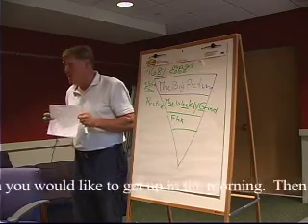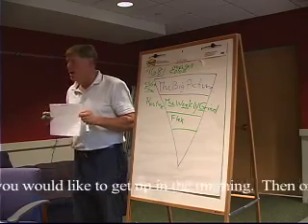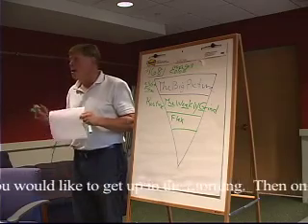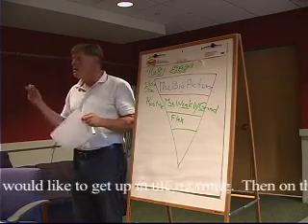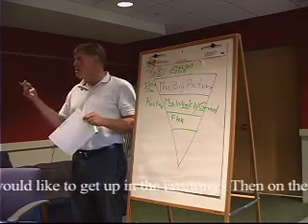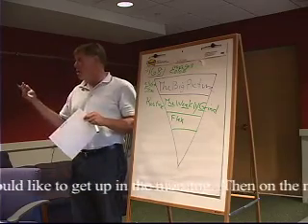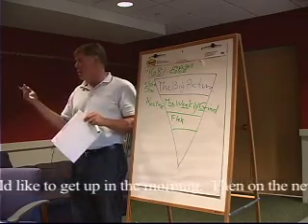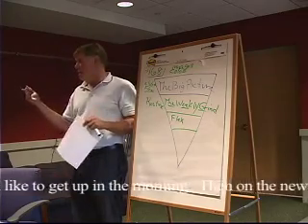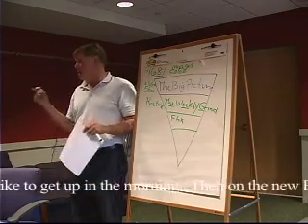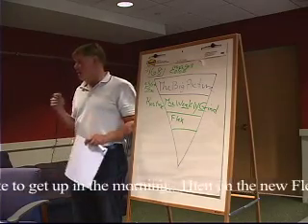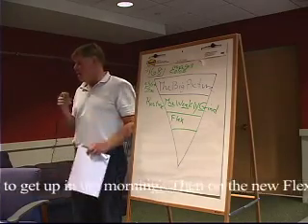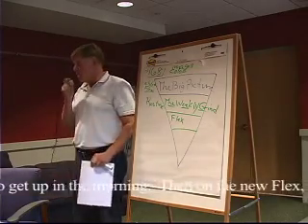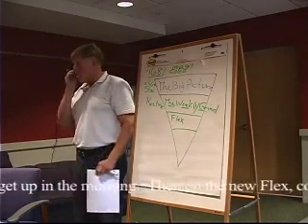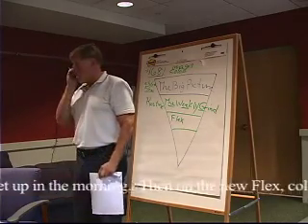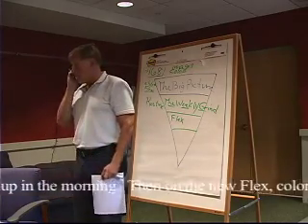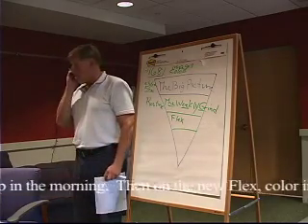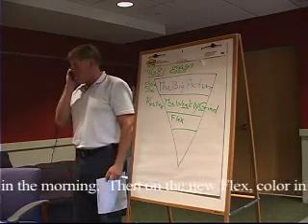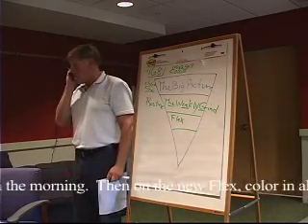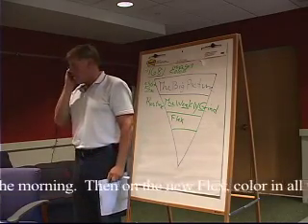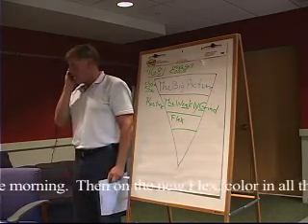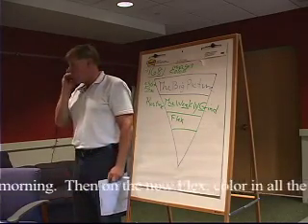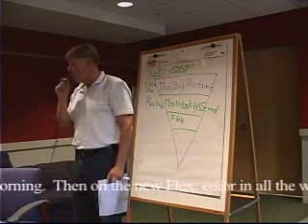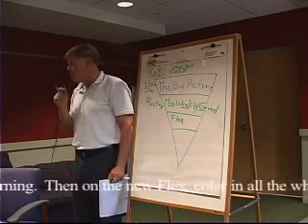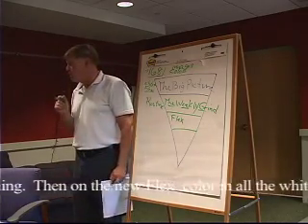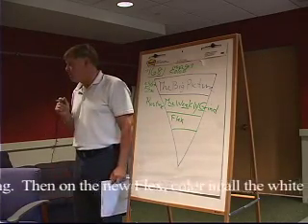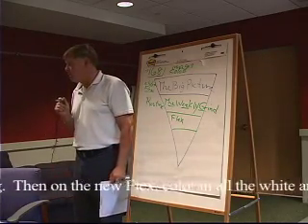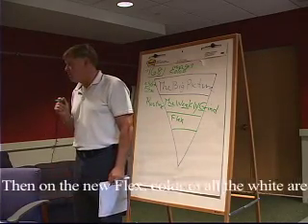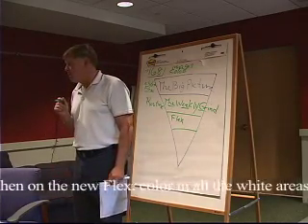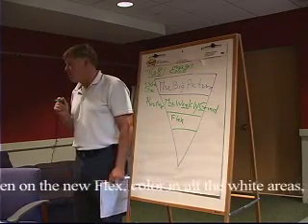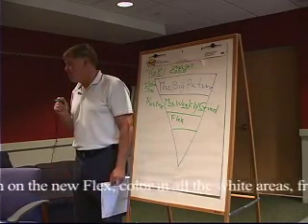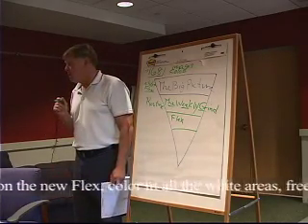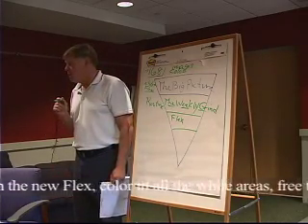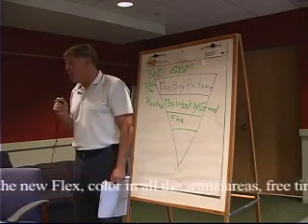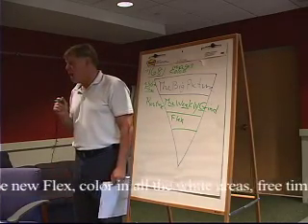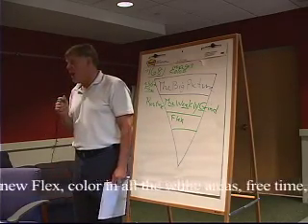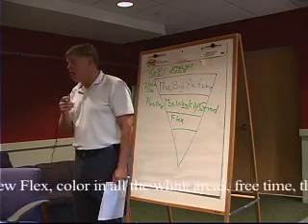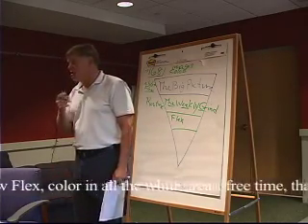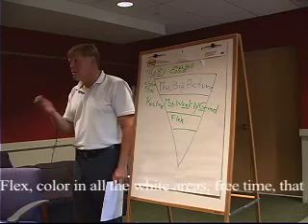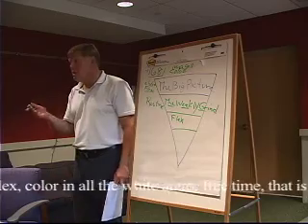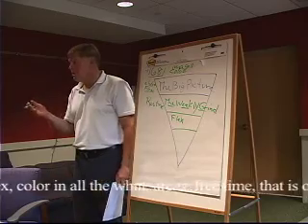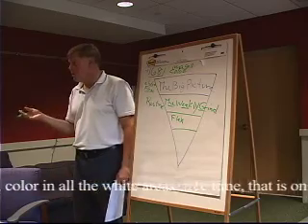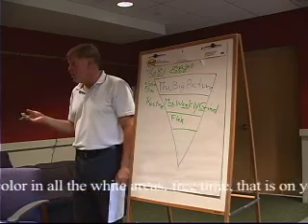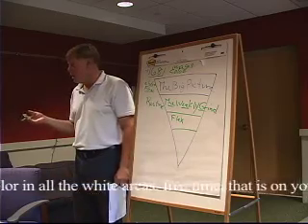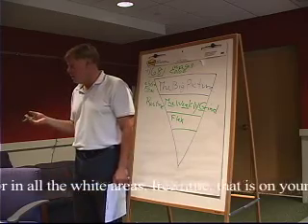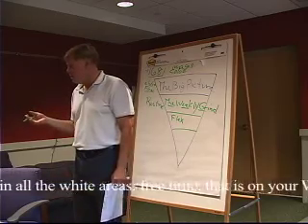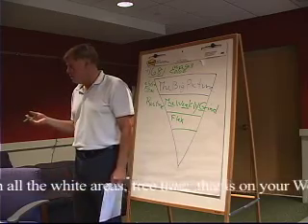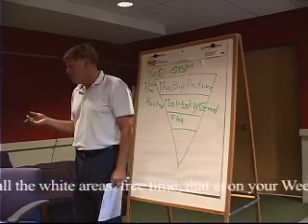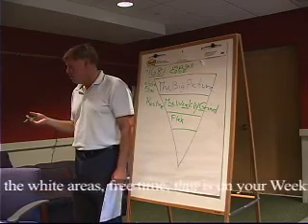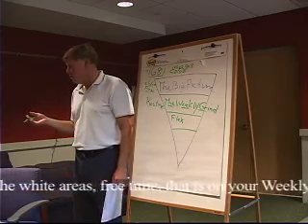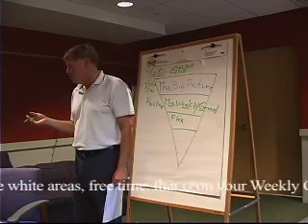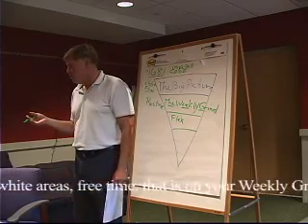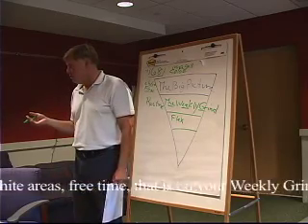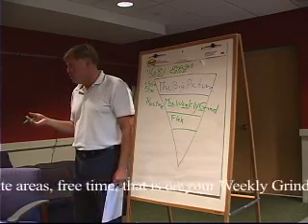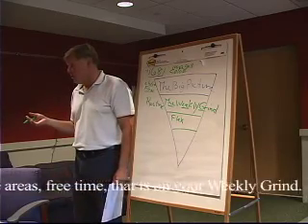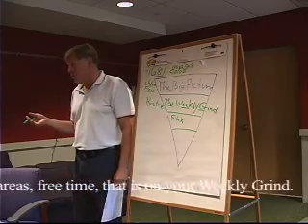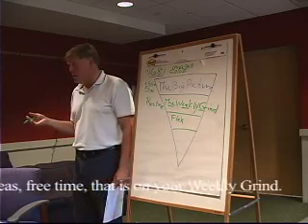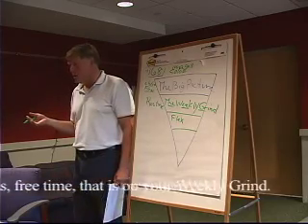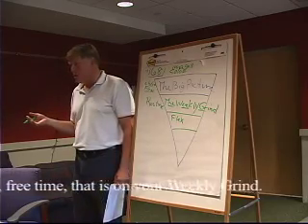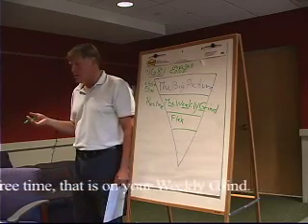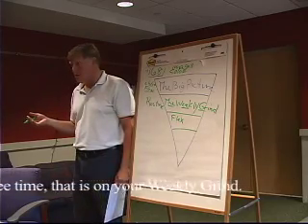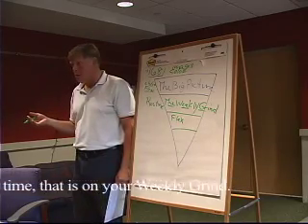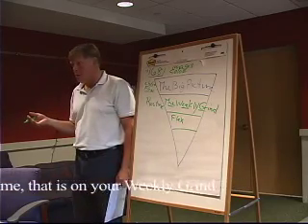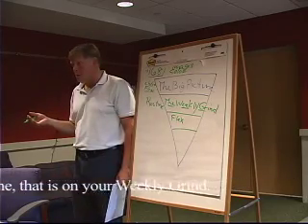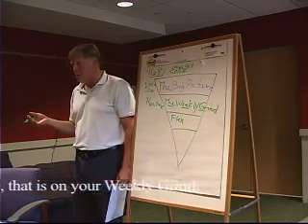Let's talk about sleep. How much sleep do you need? What do you think — ten to twelve hours?